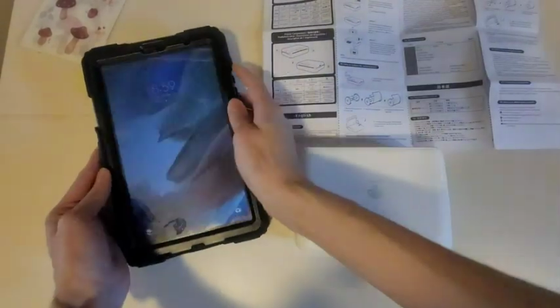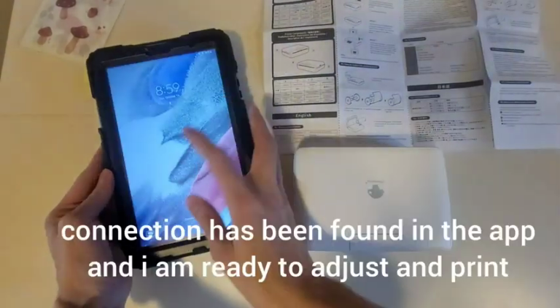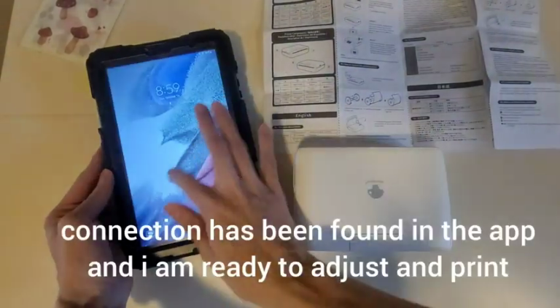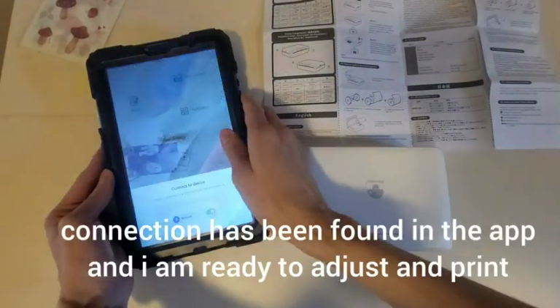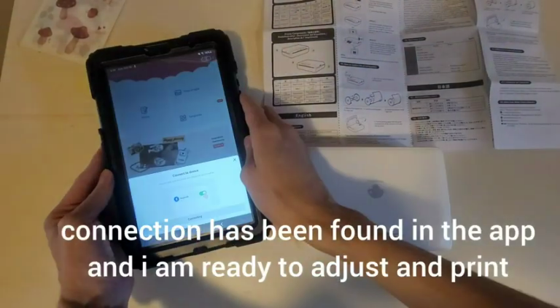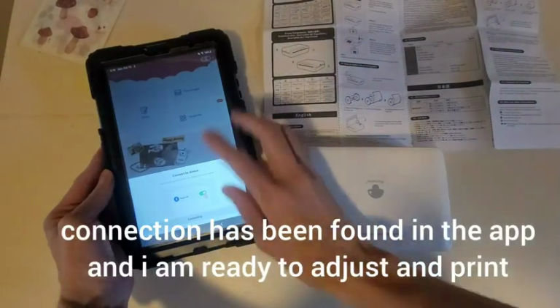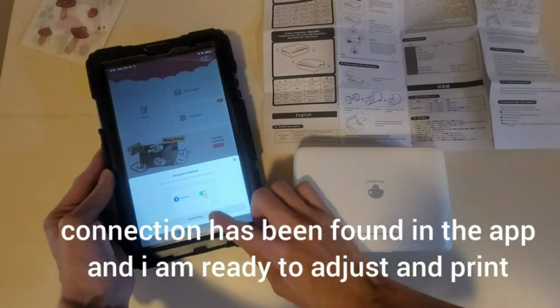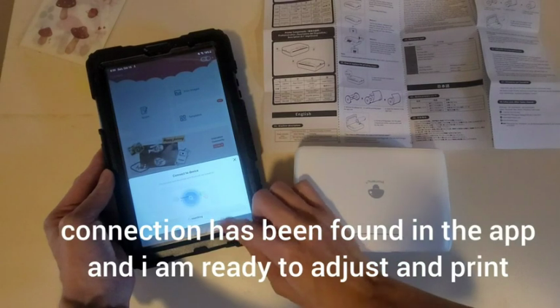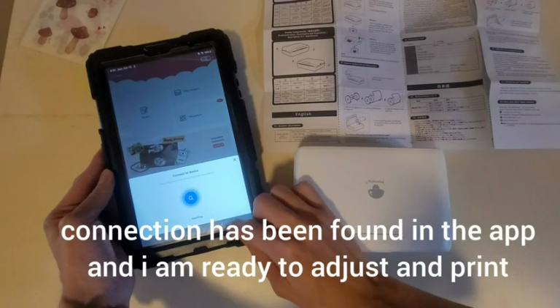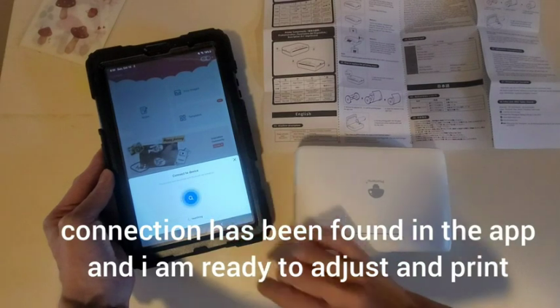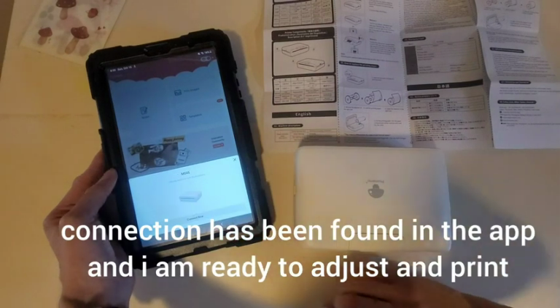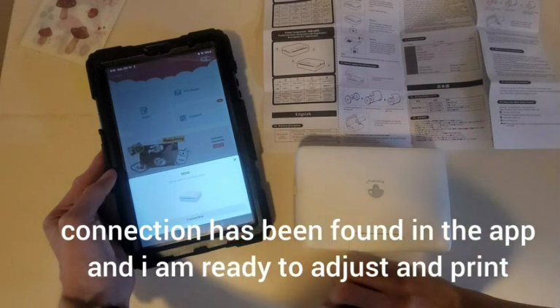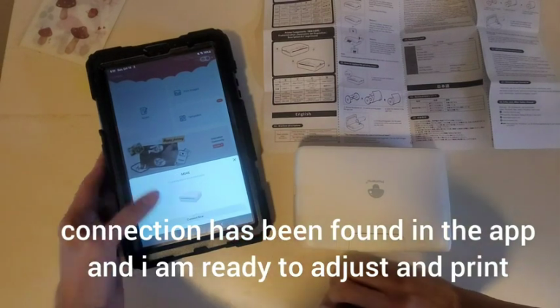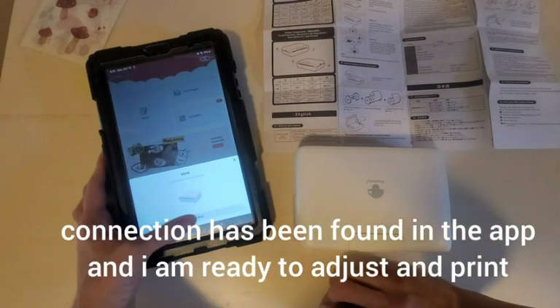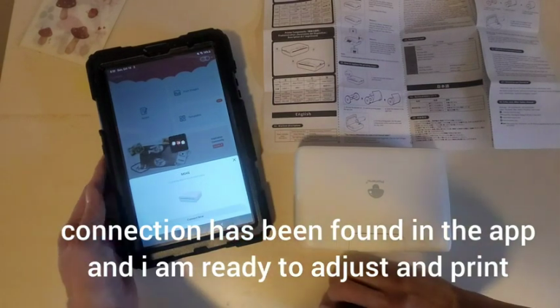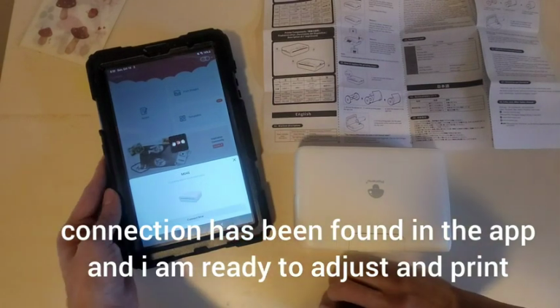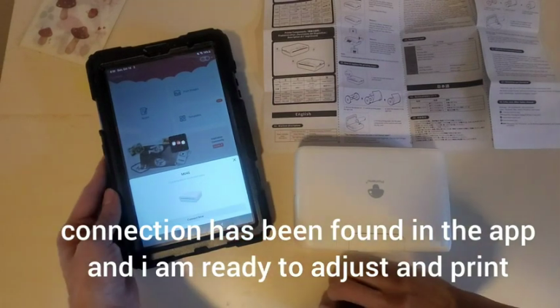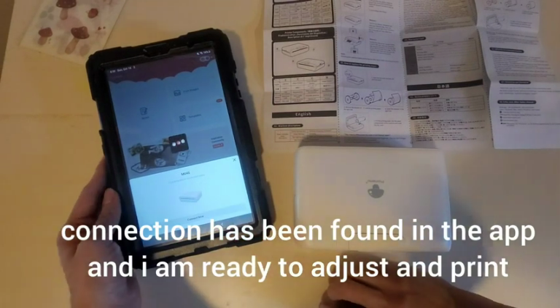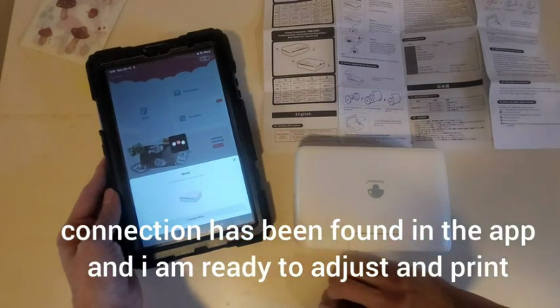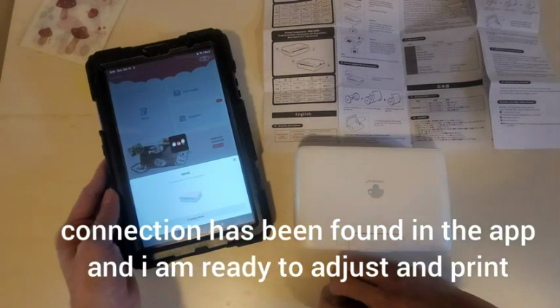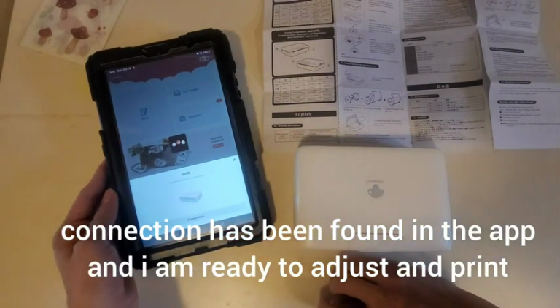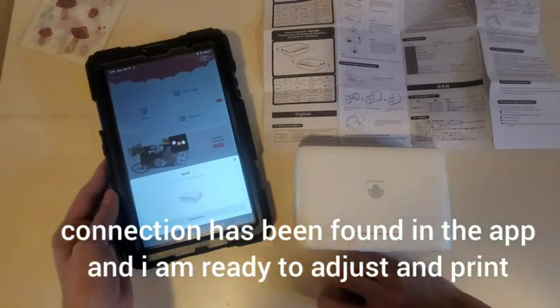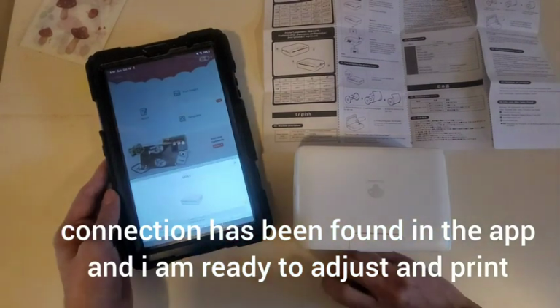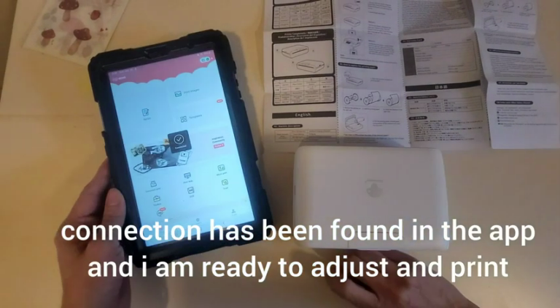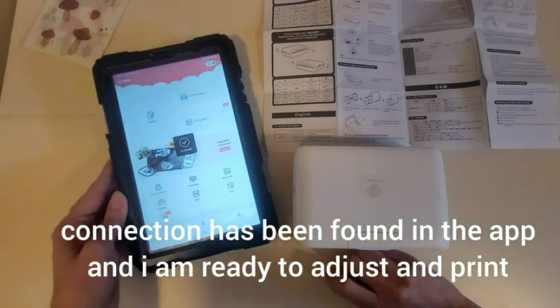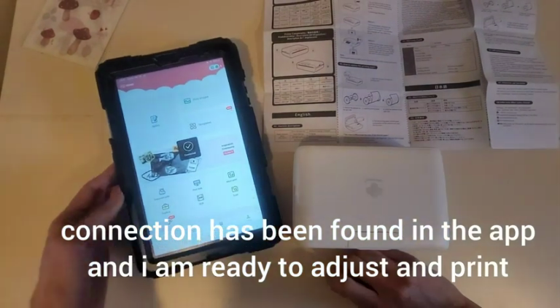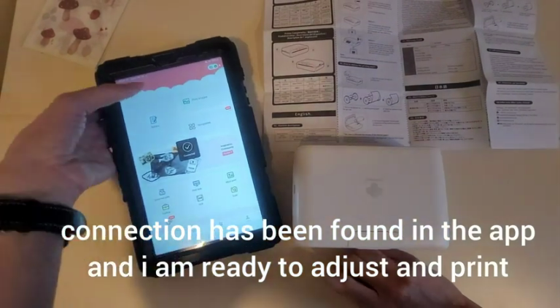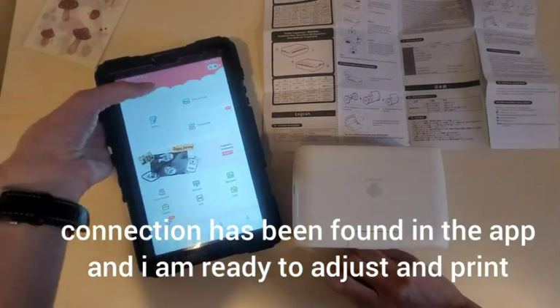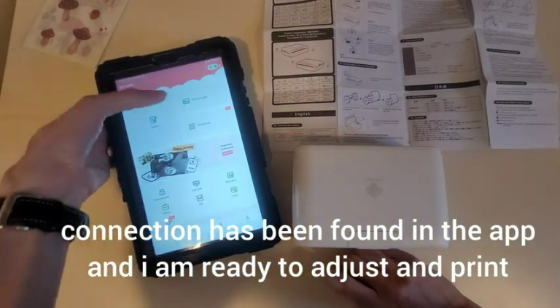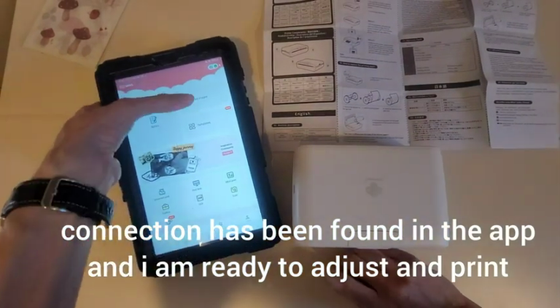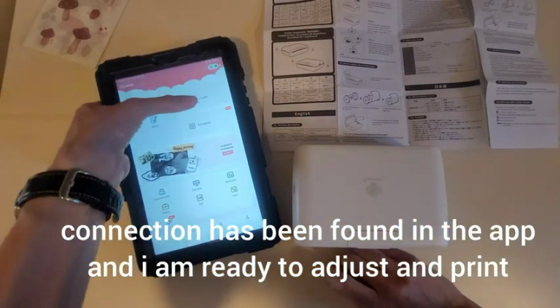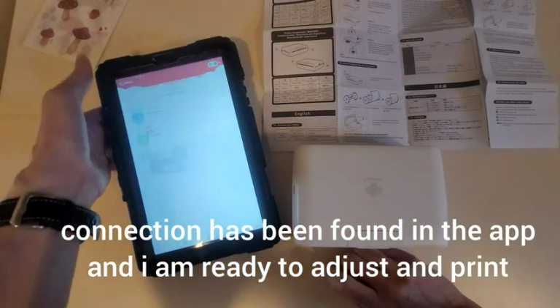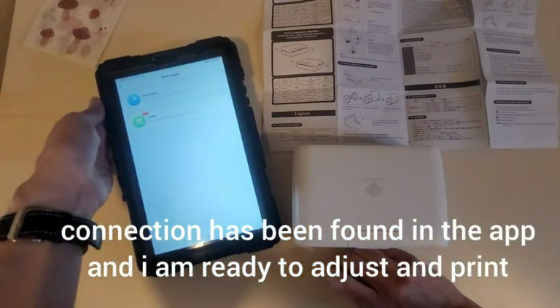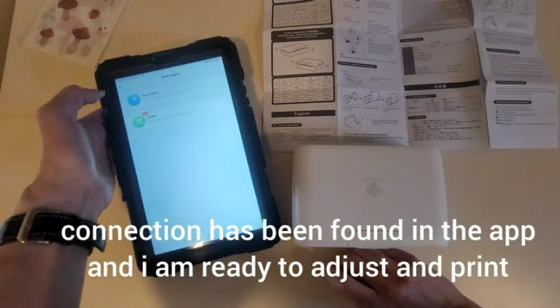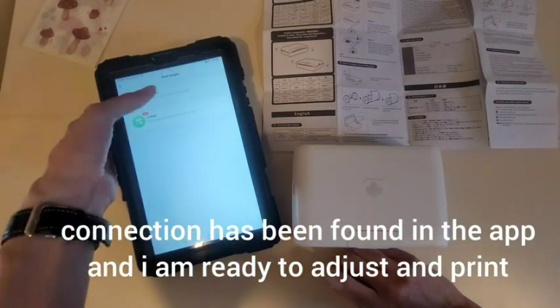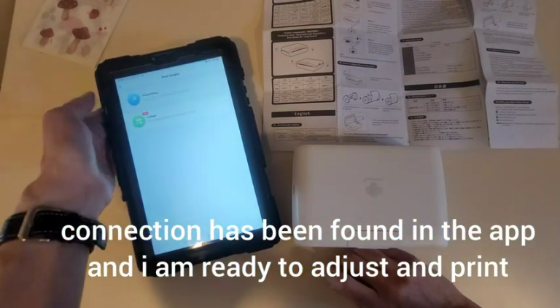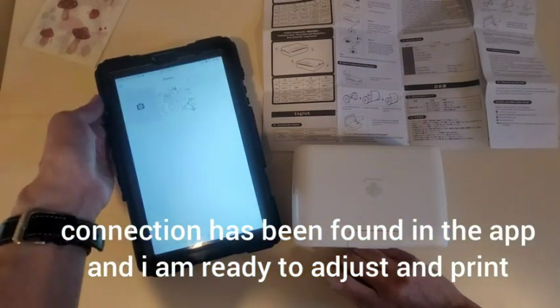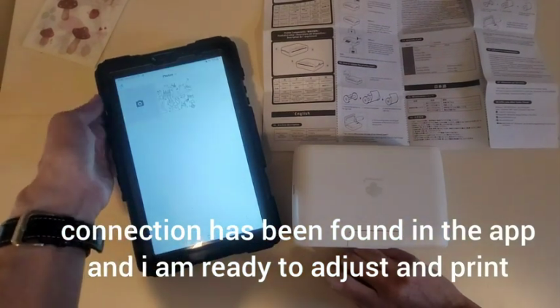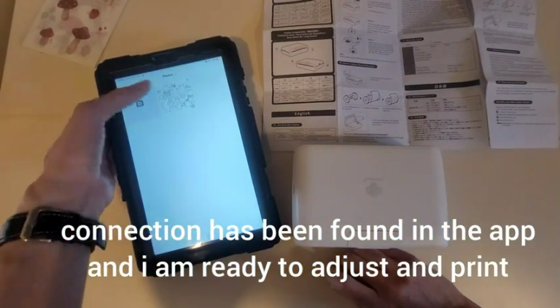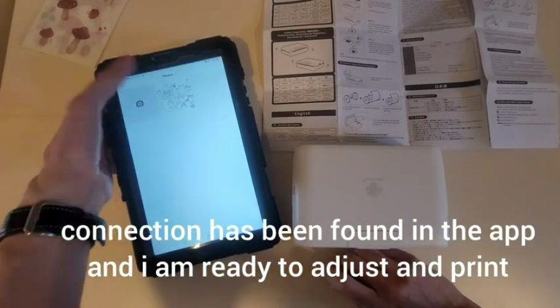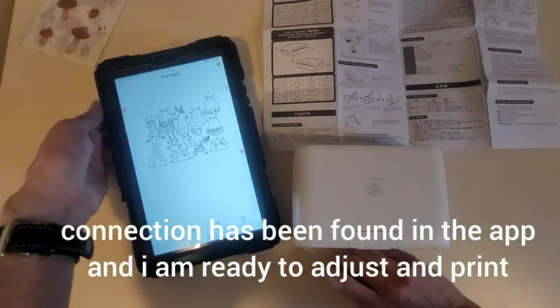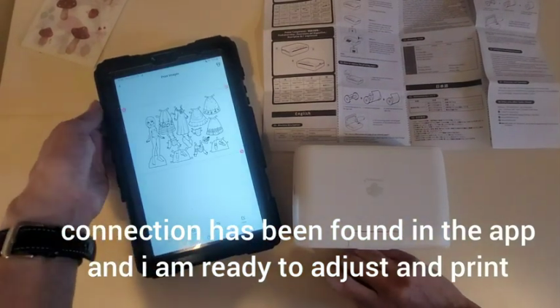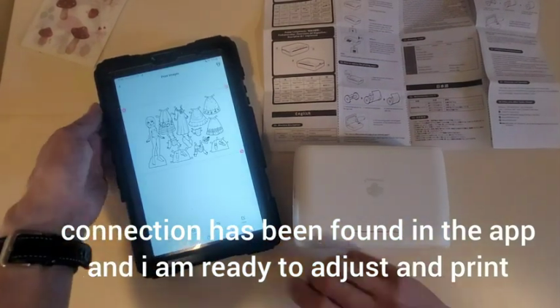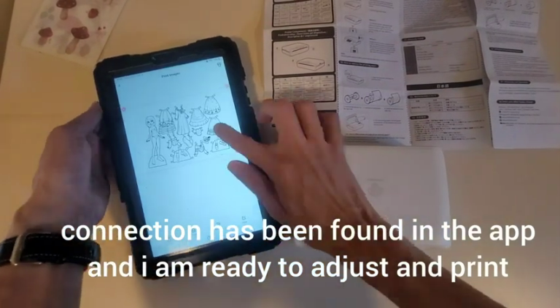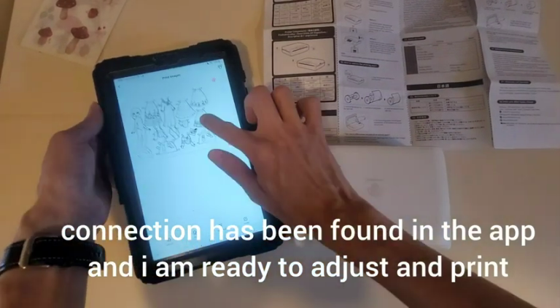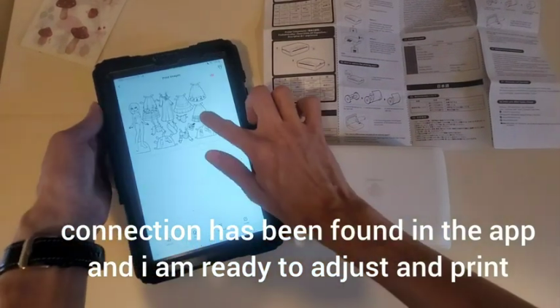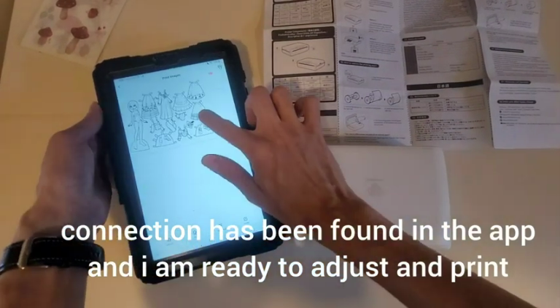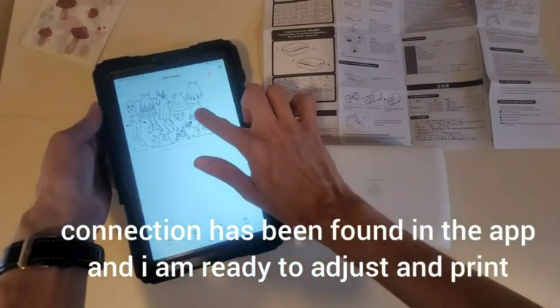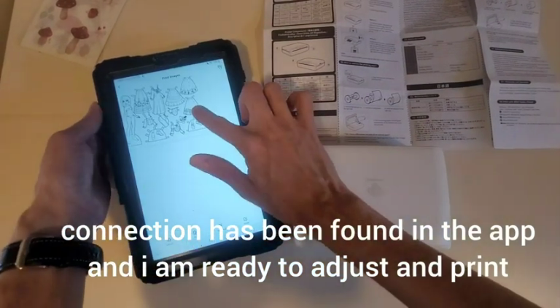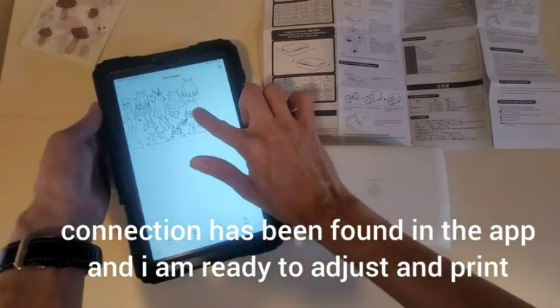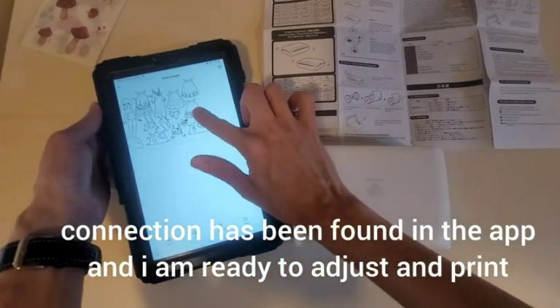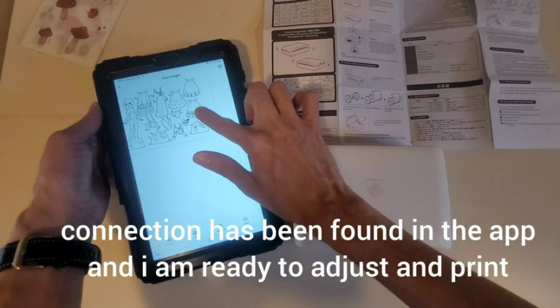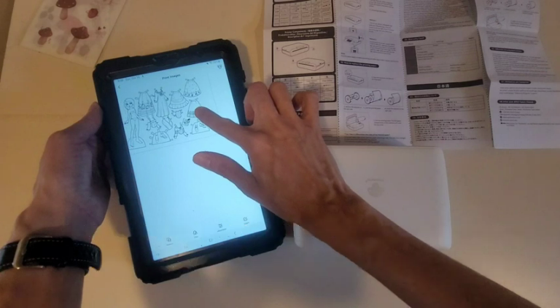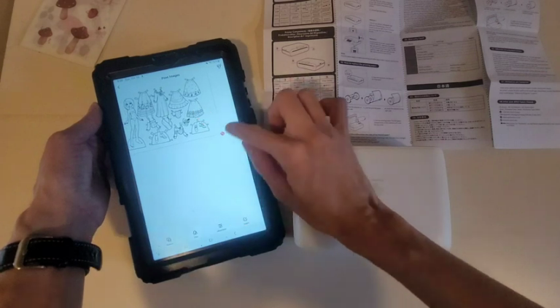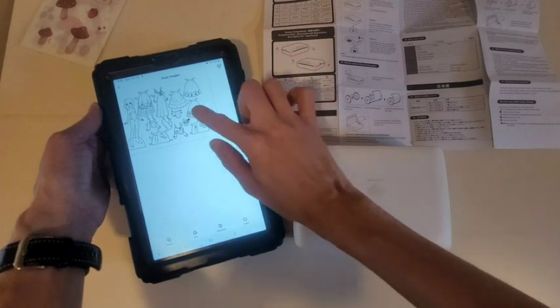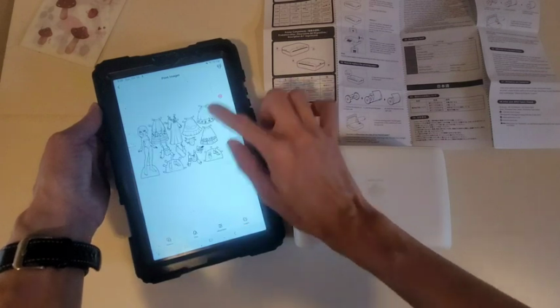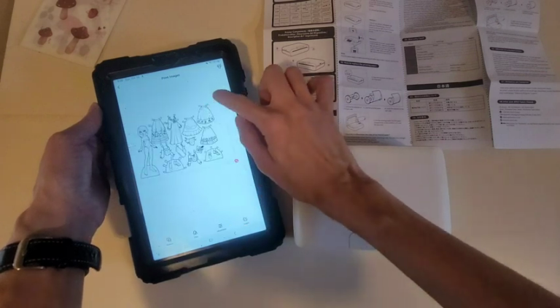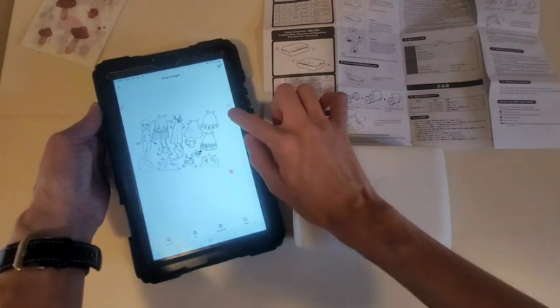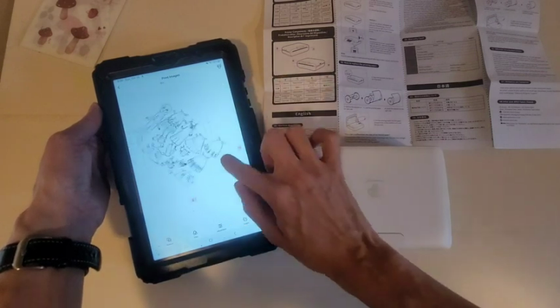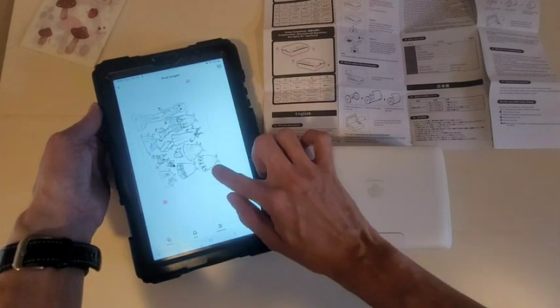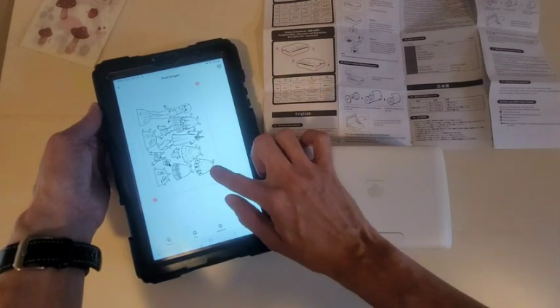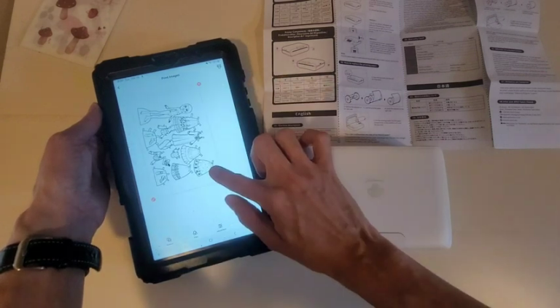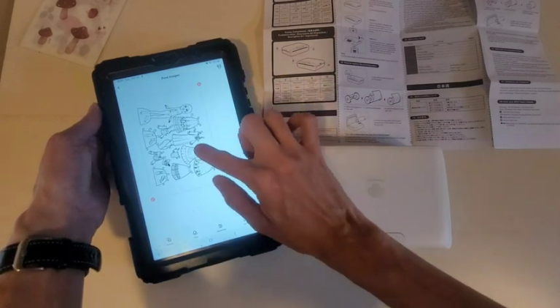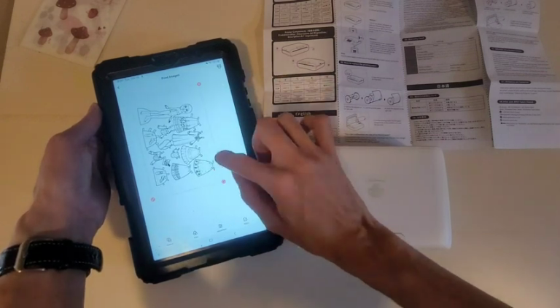It was turned on already, and the connection has been found in the app. Now I'm ready to adjust the photo and print.